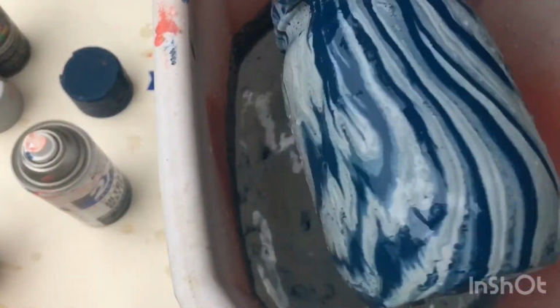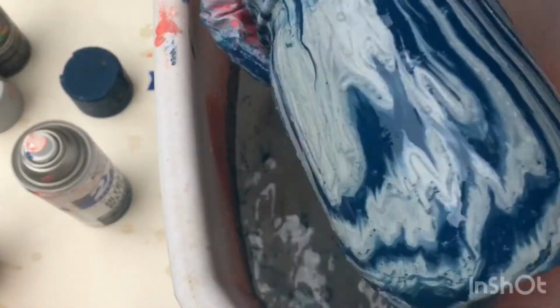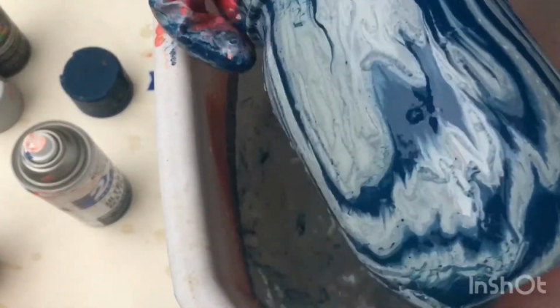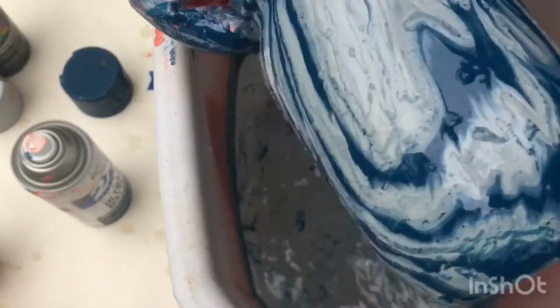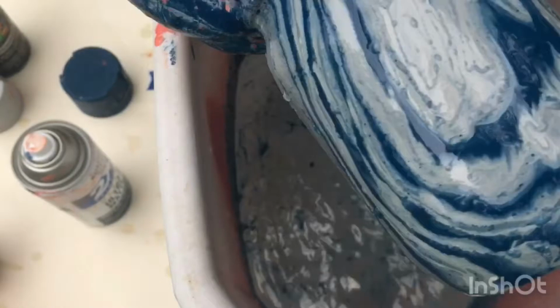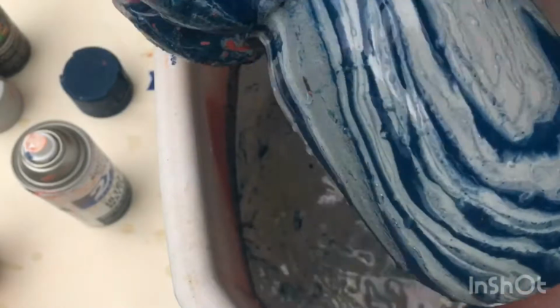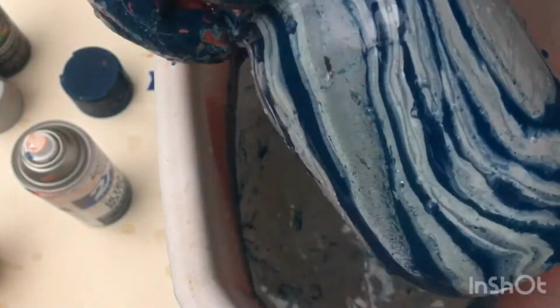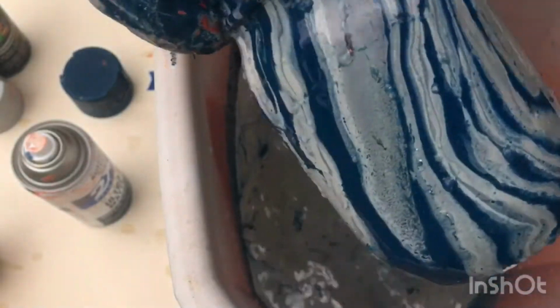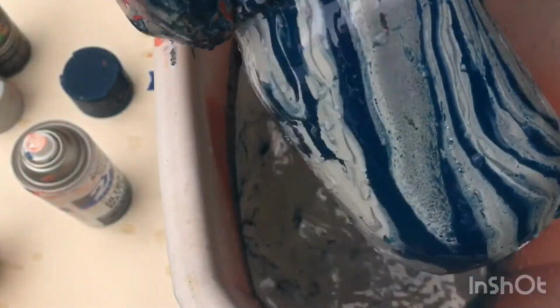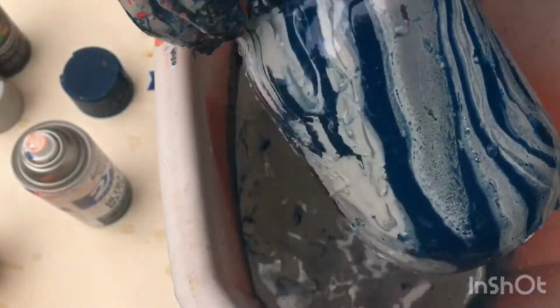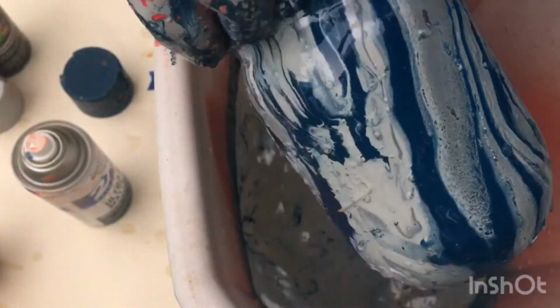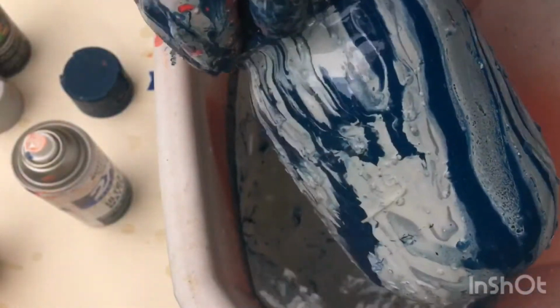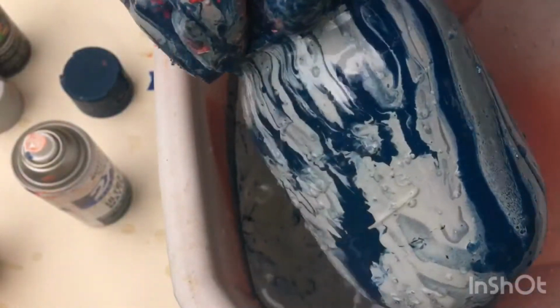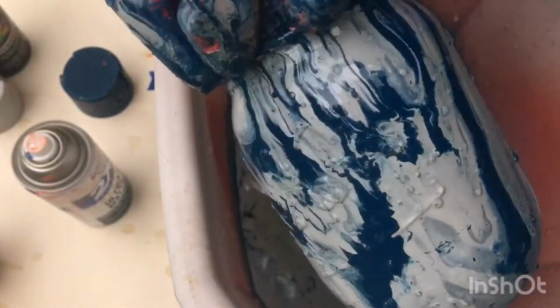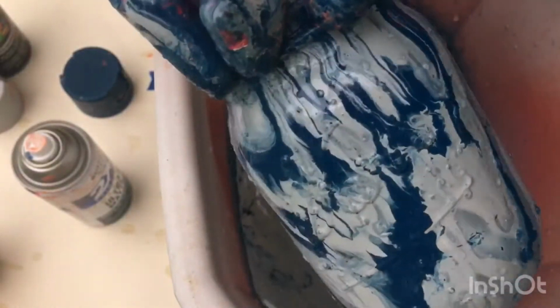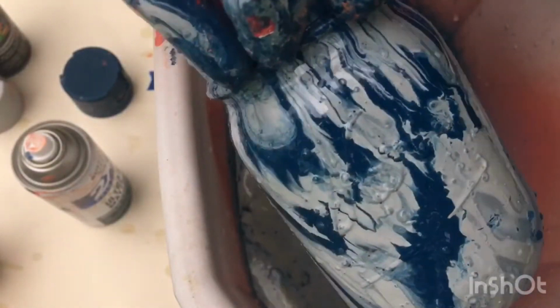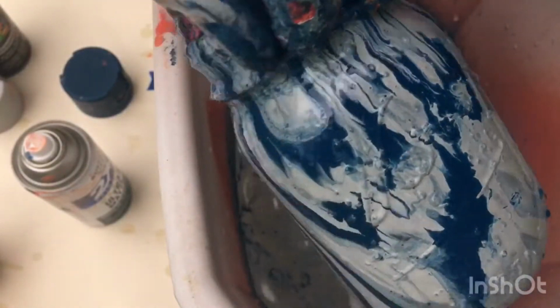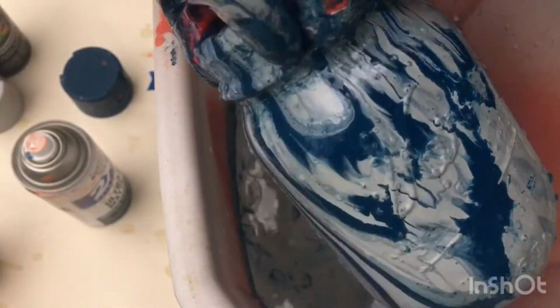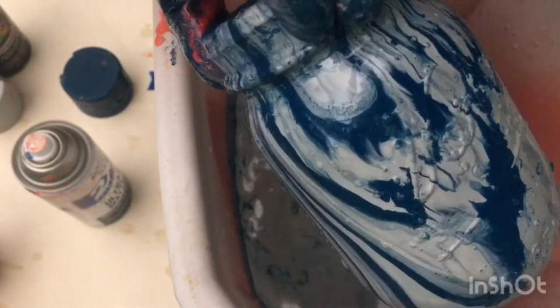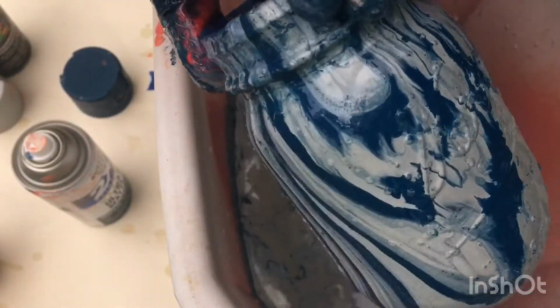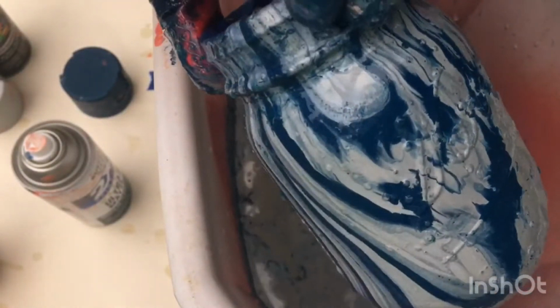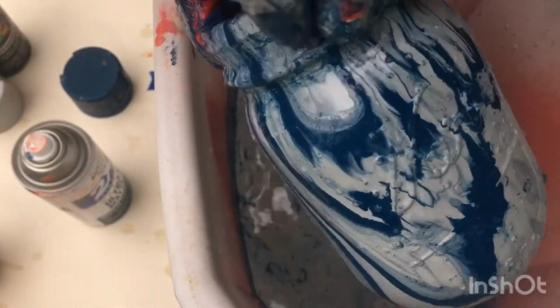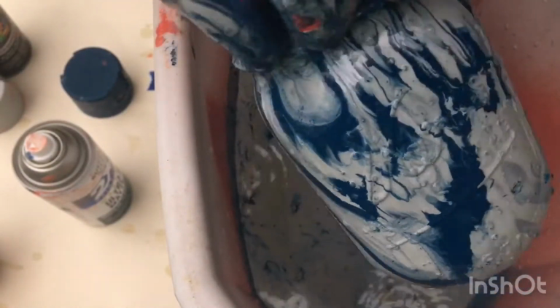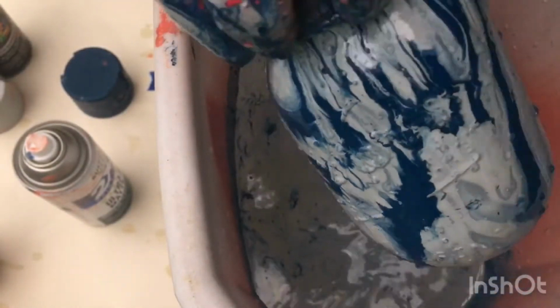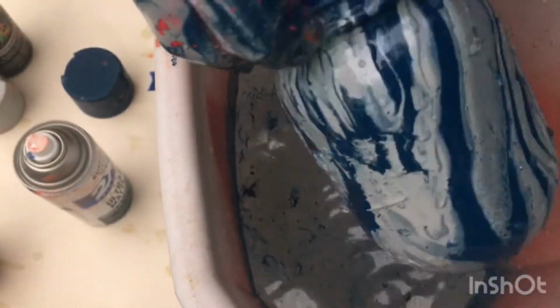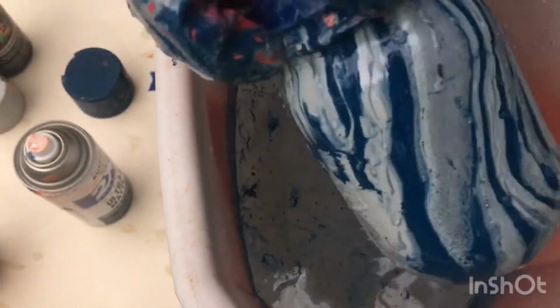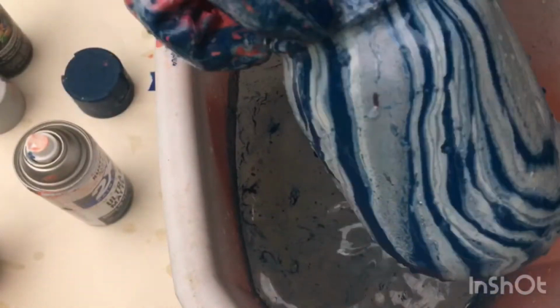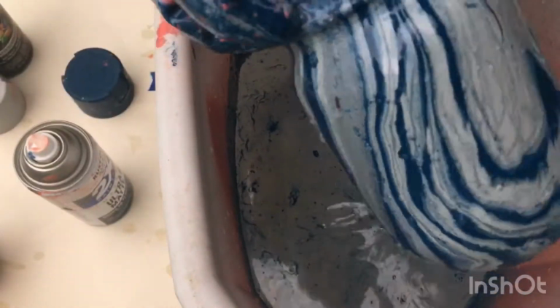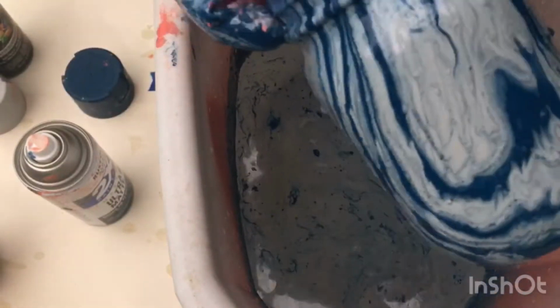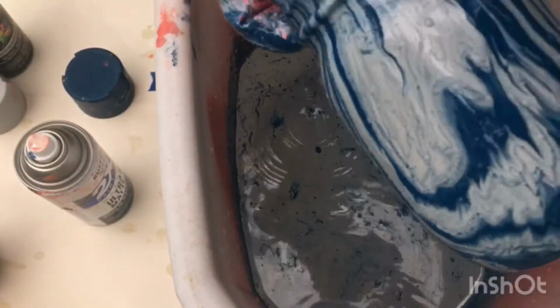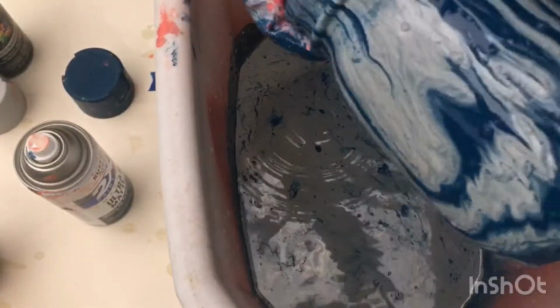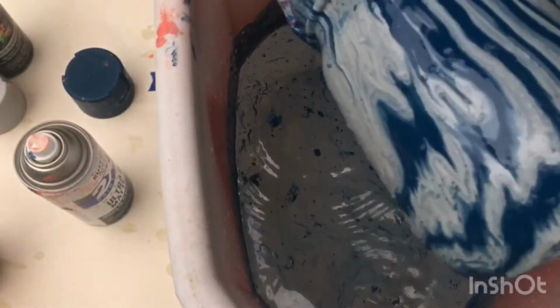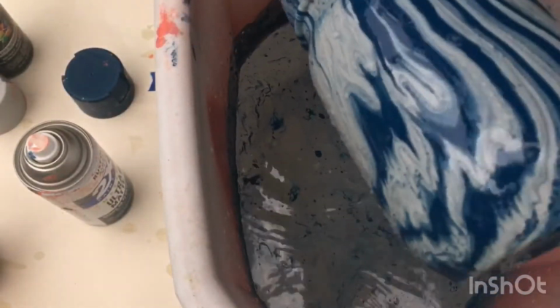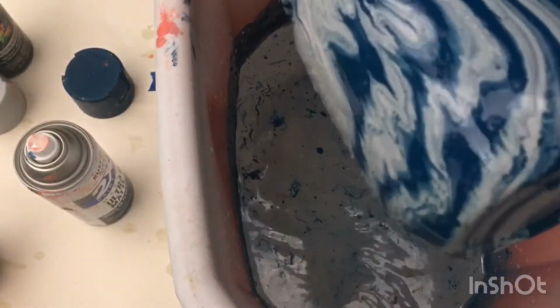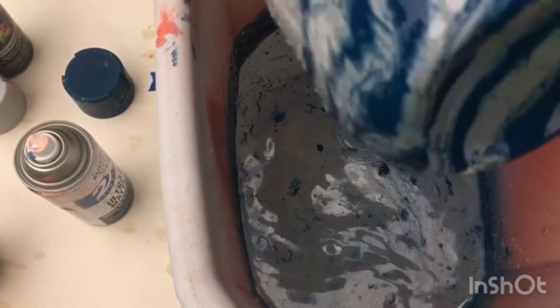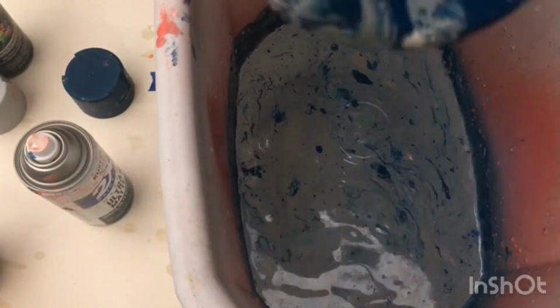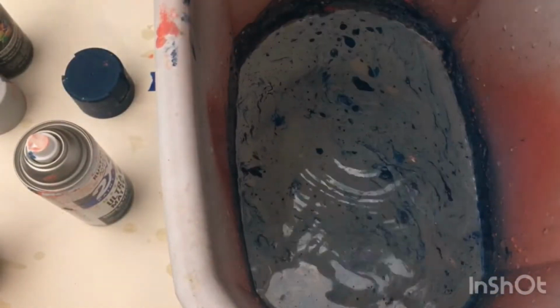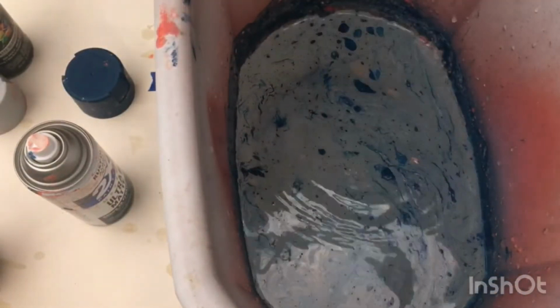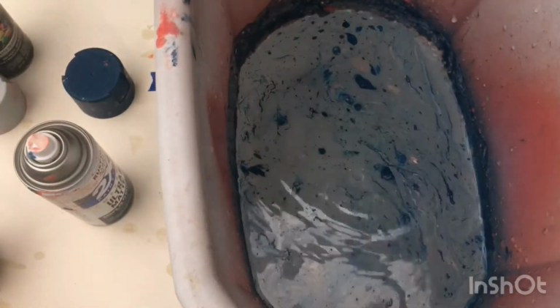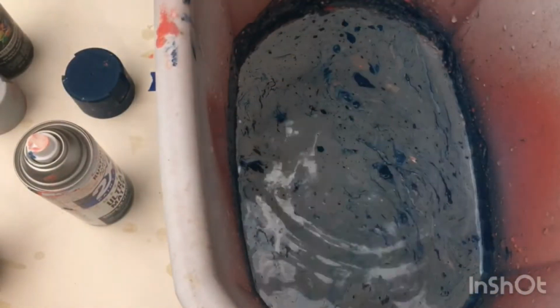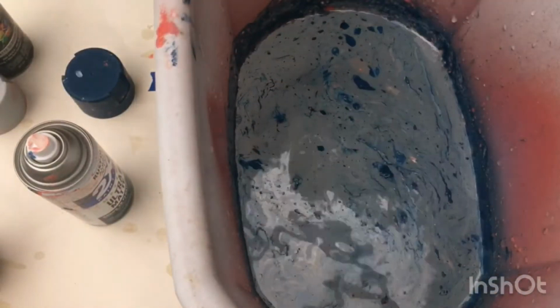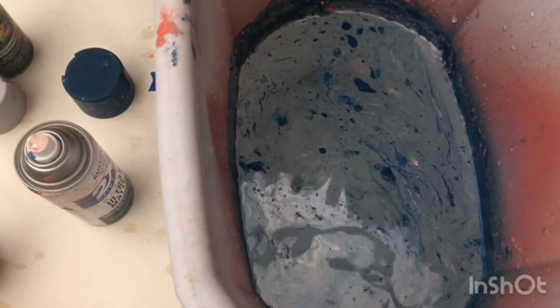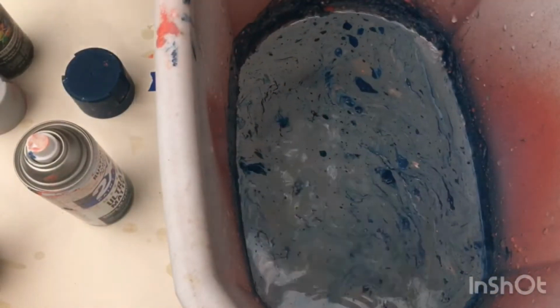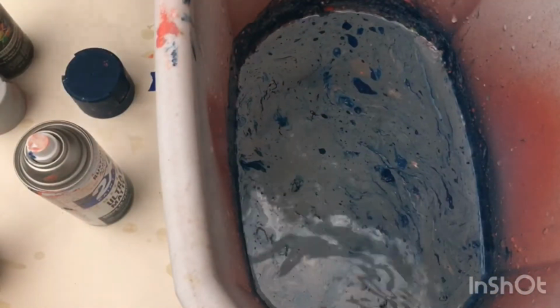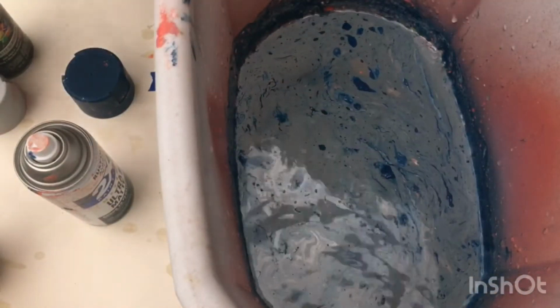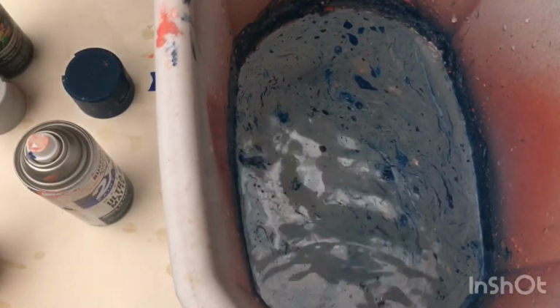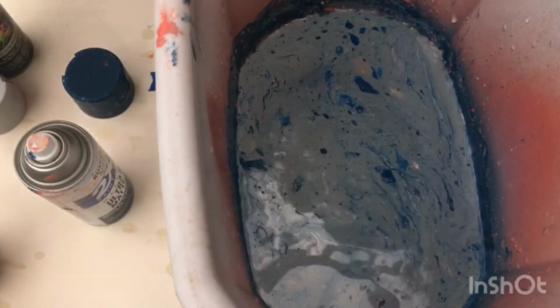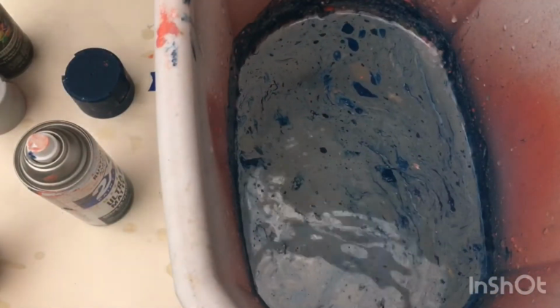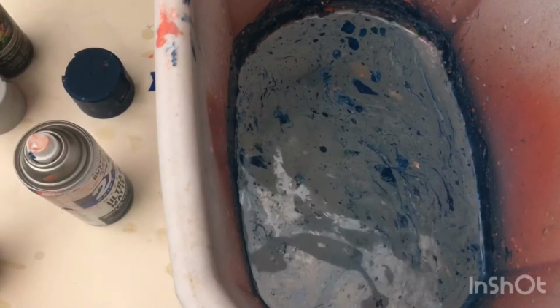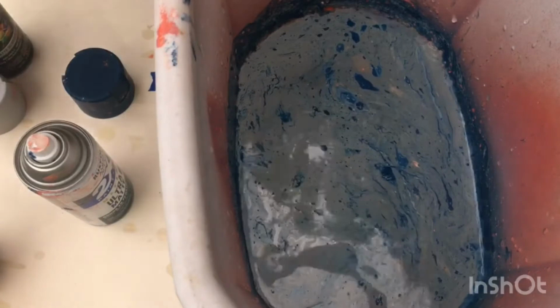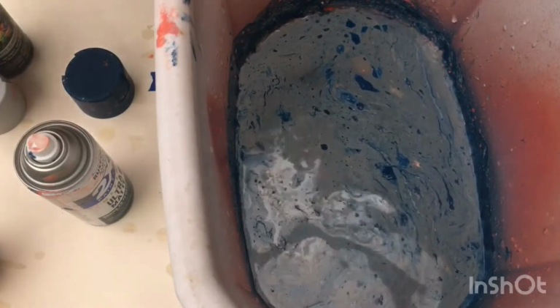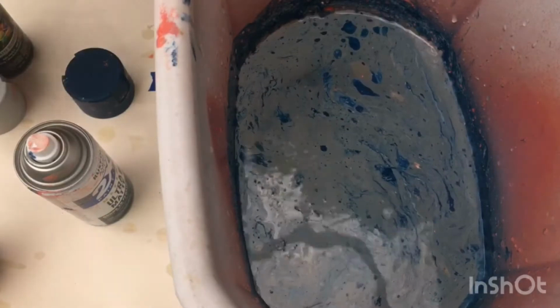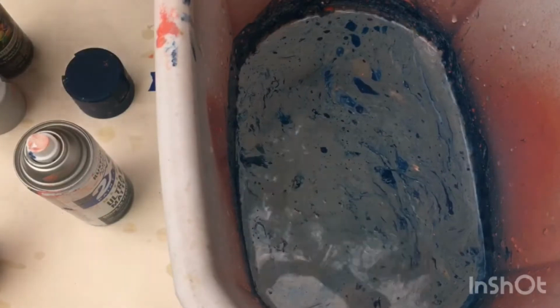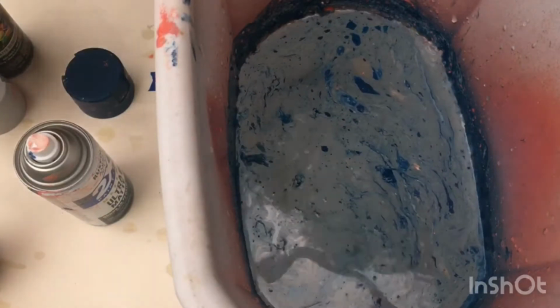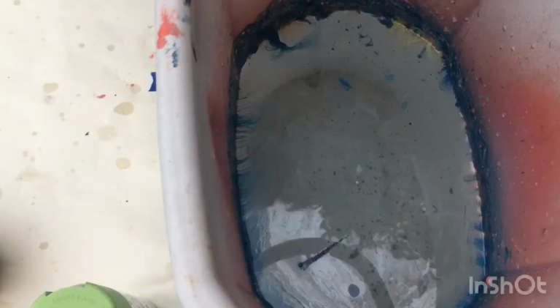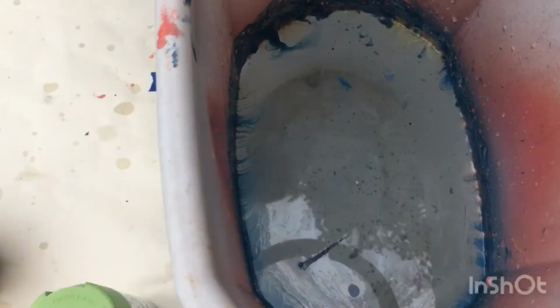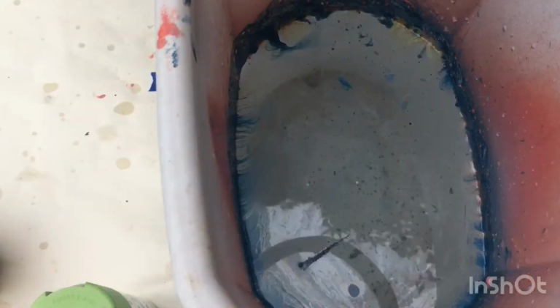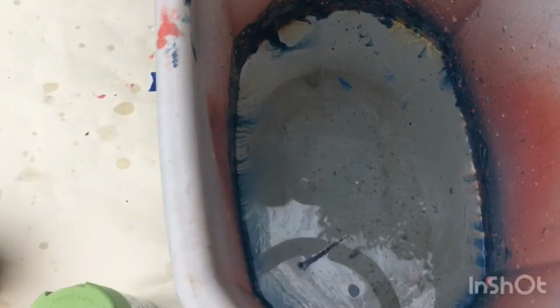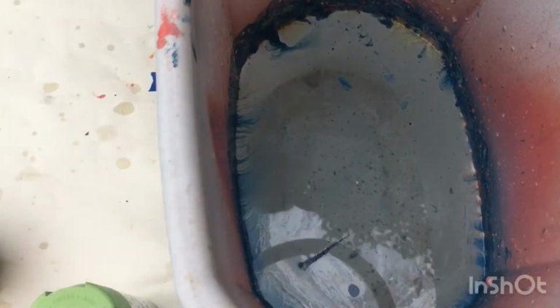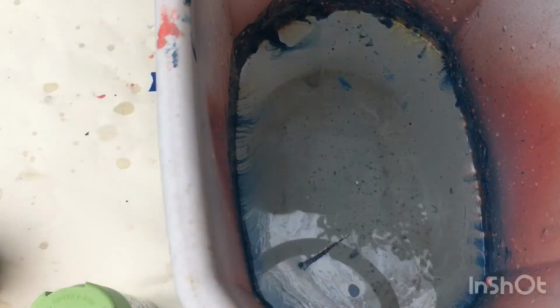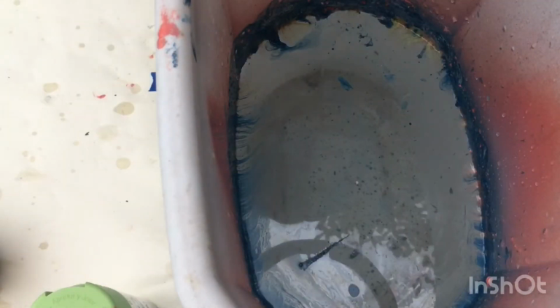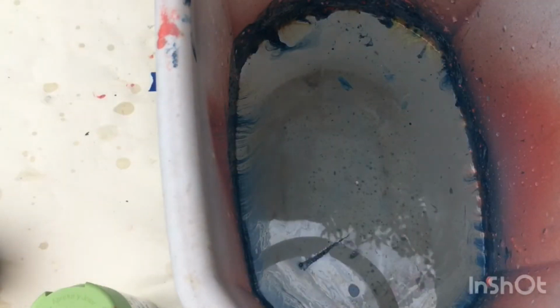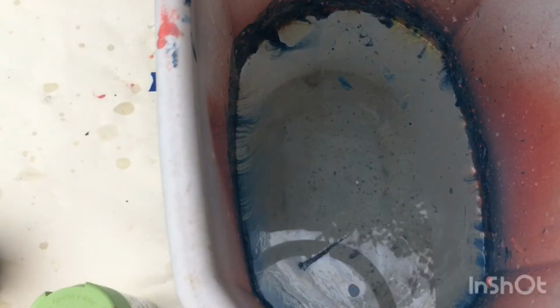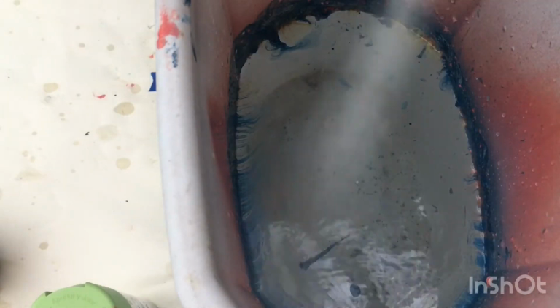By the way, this is the mason jar. I love this jar — it's probably my favorite of the things I did.